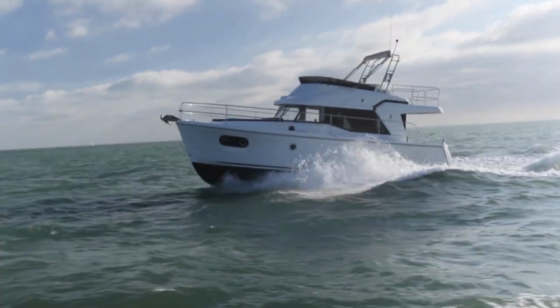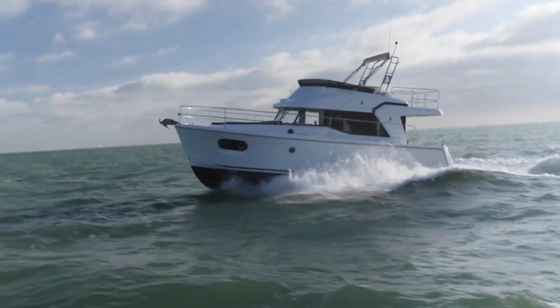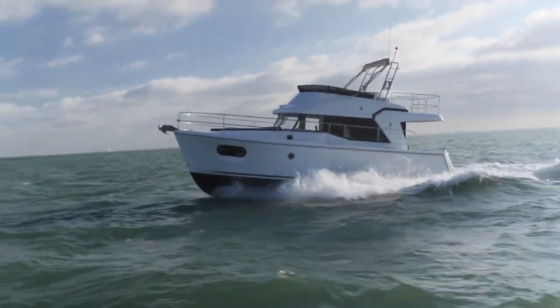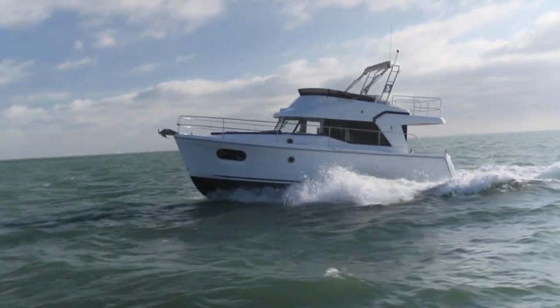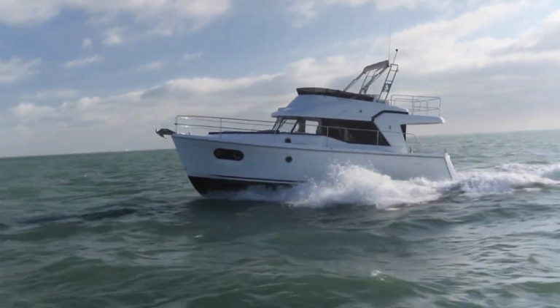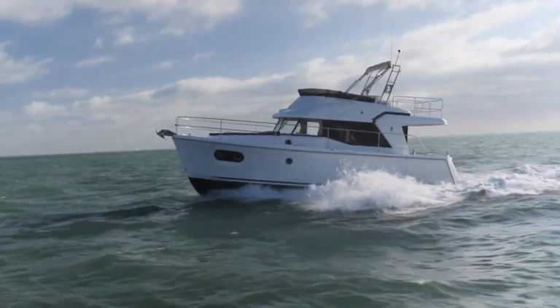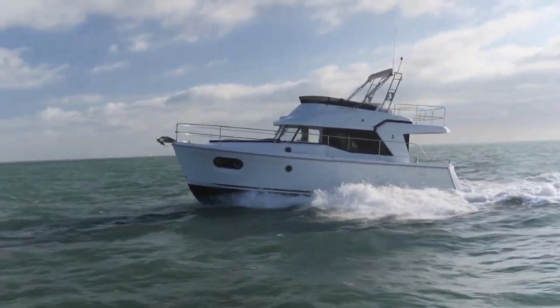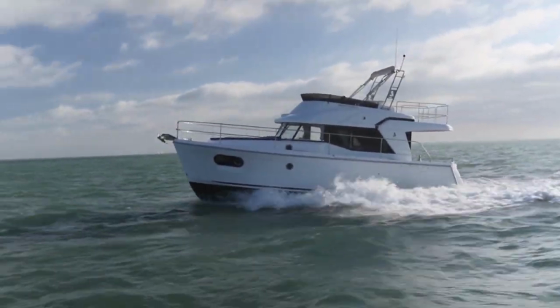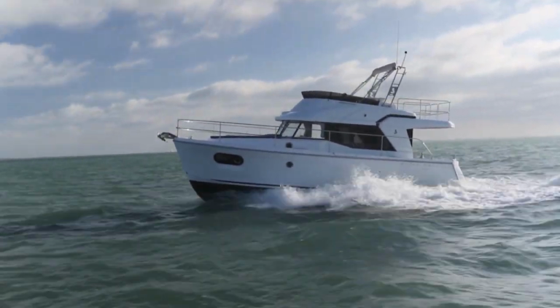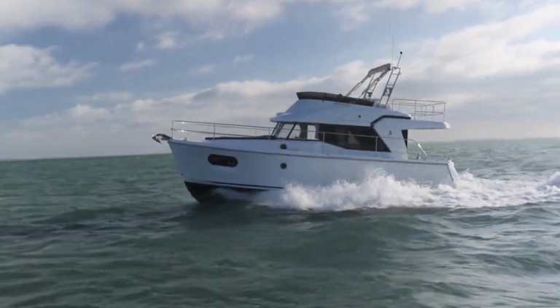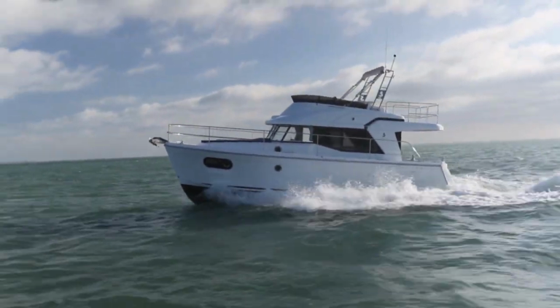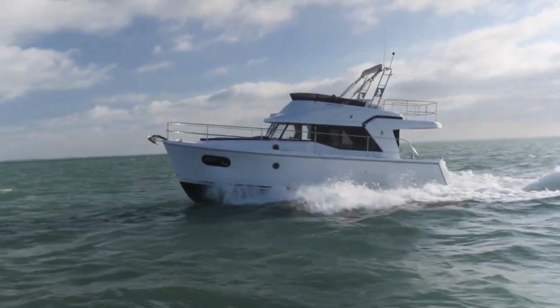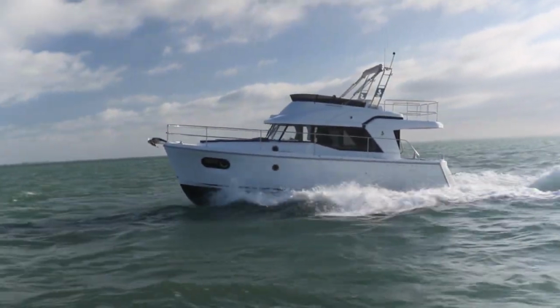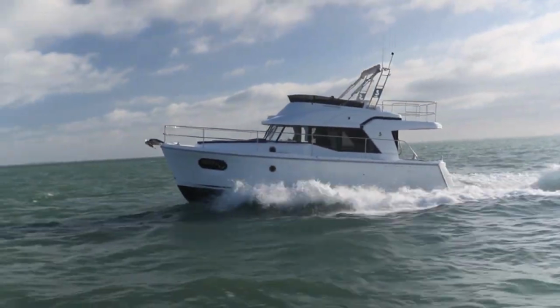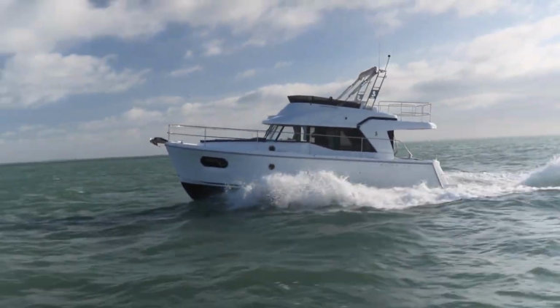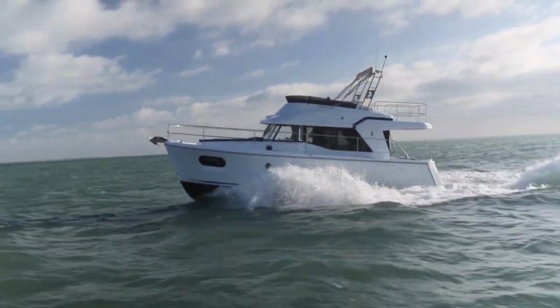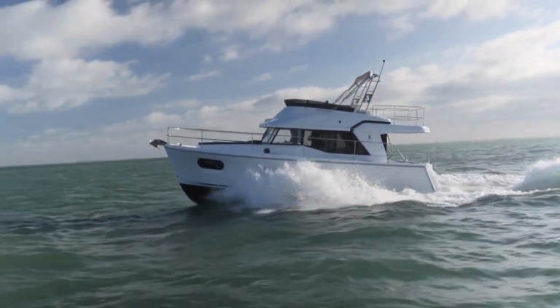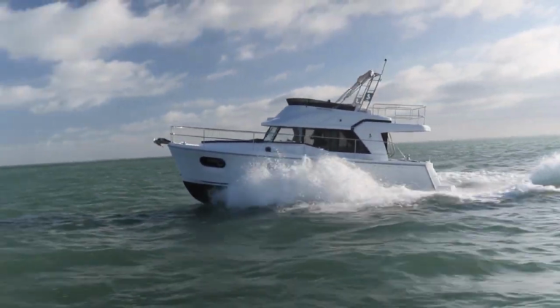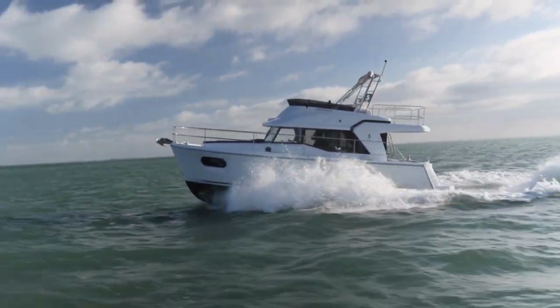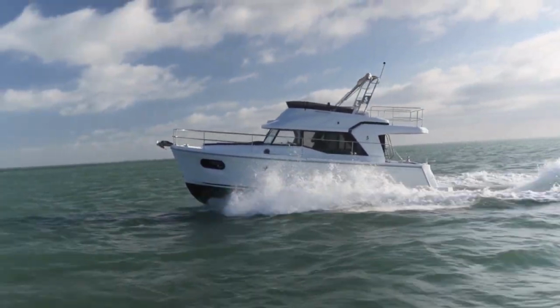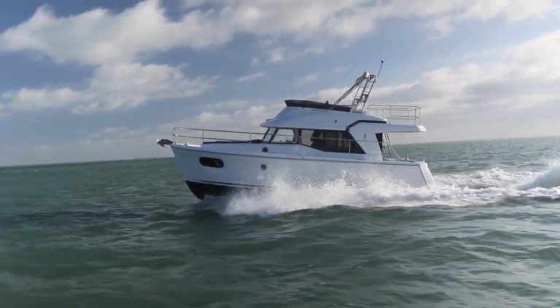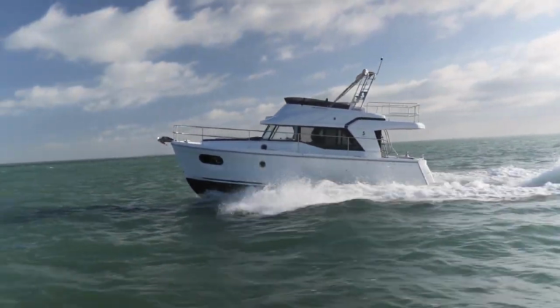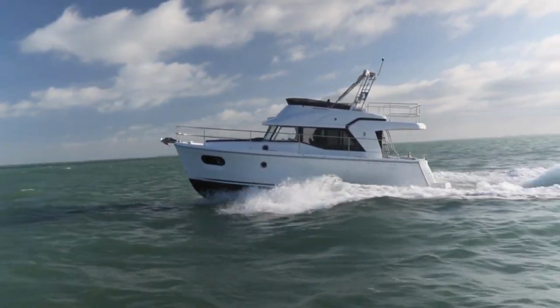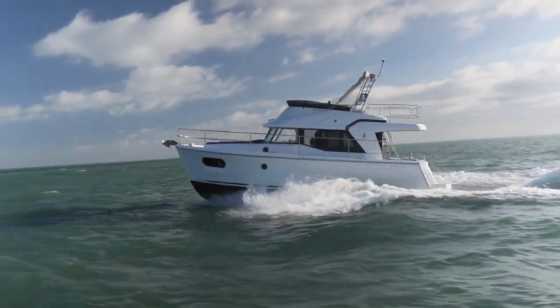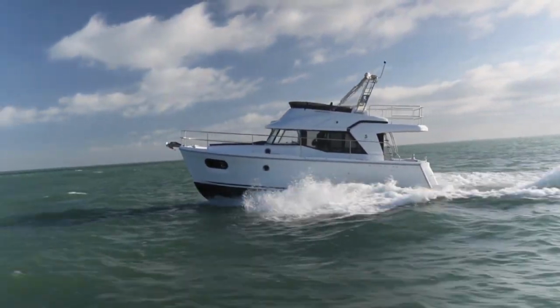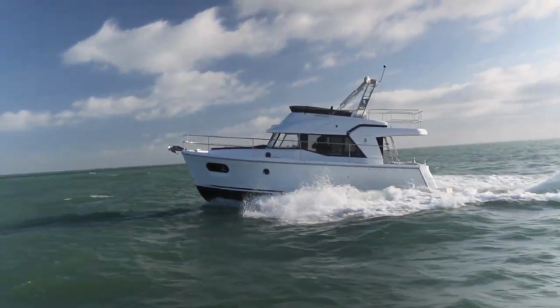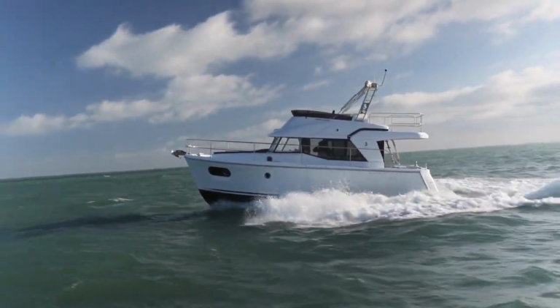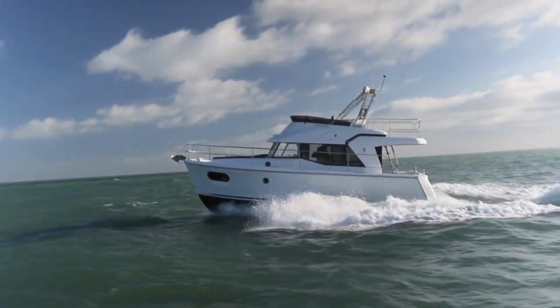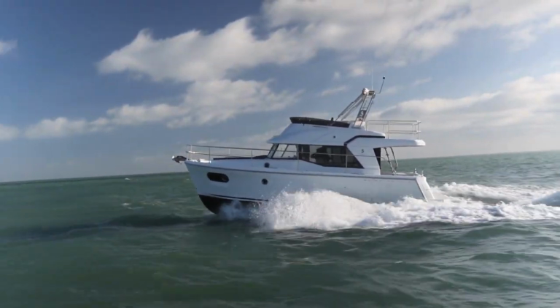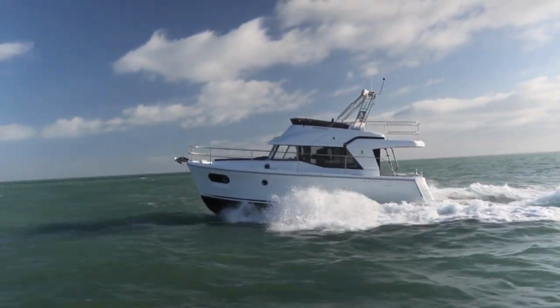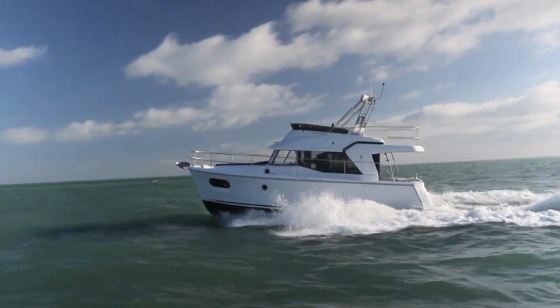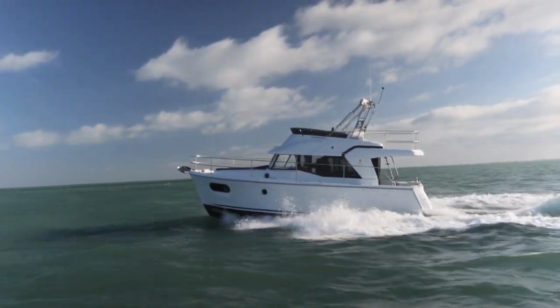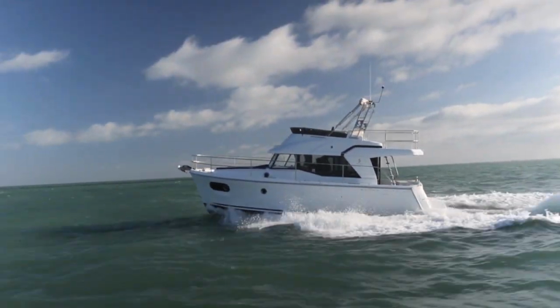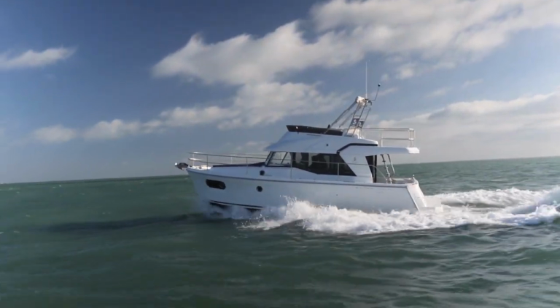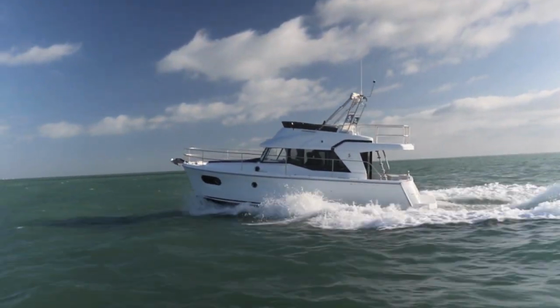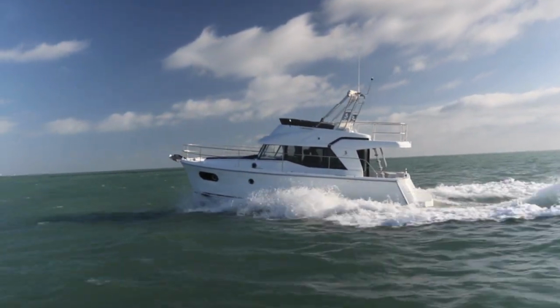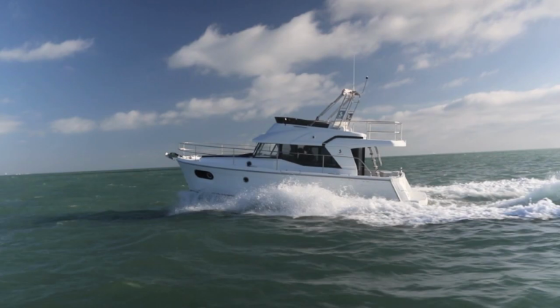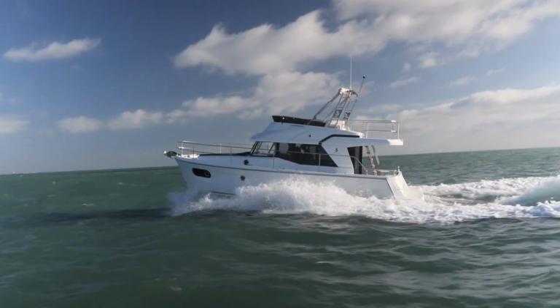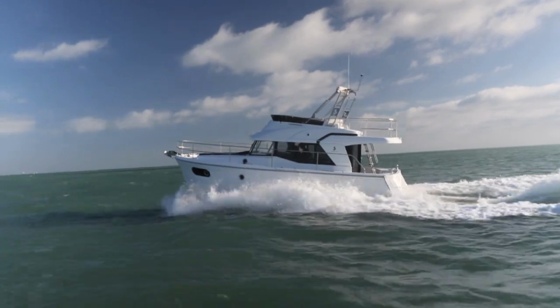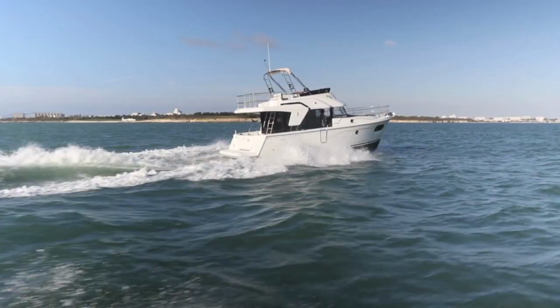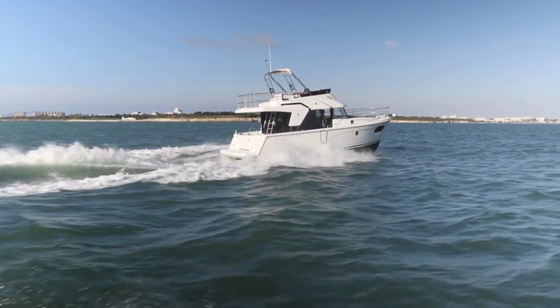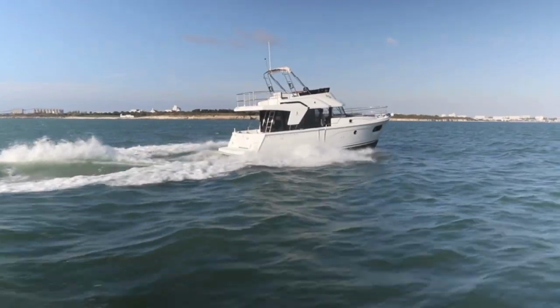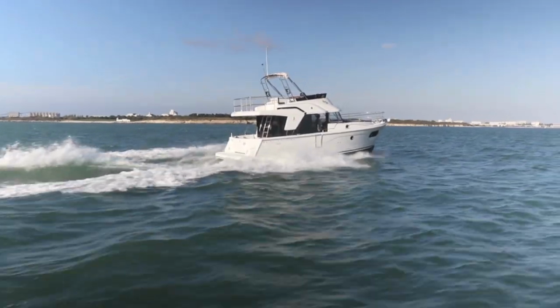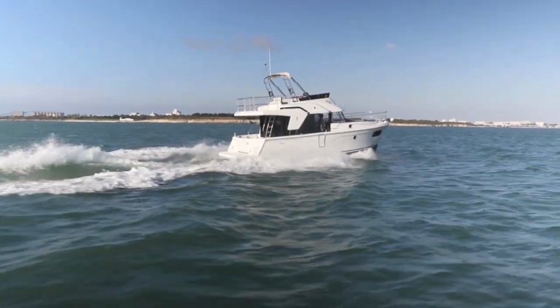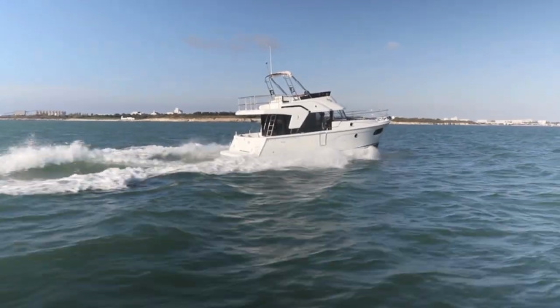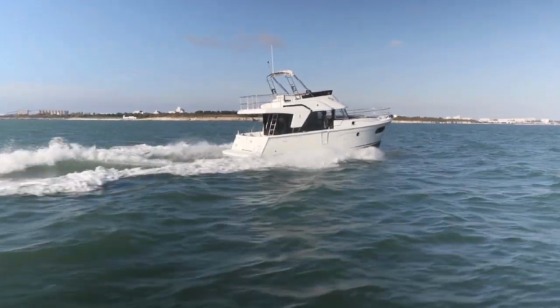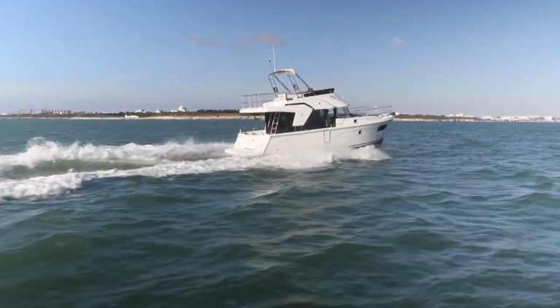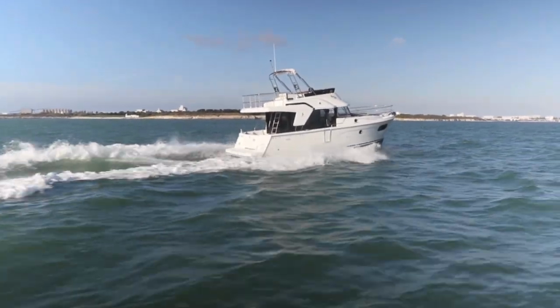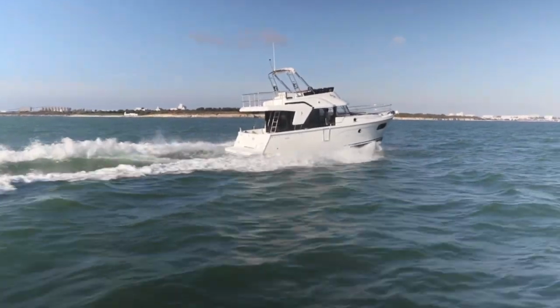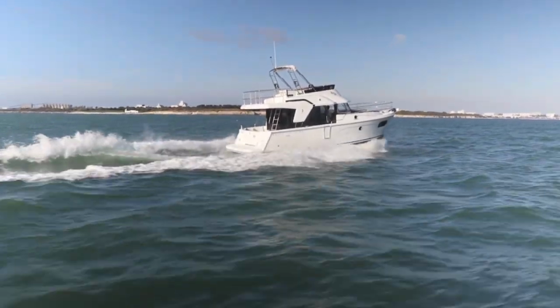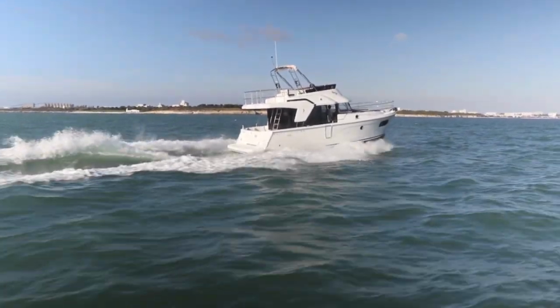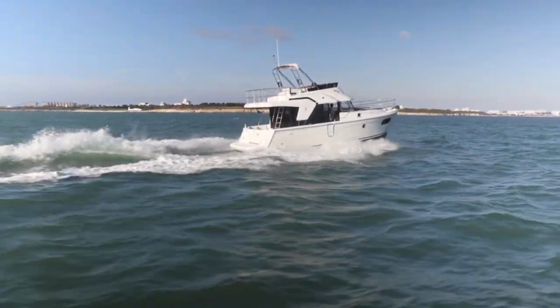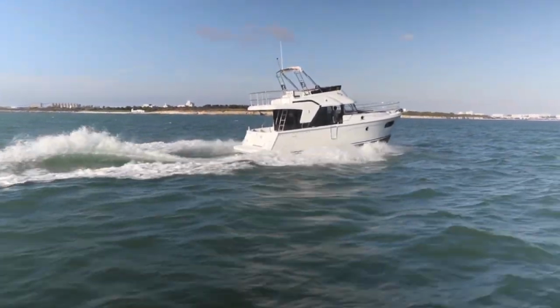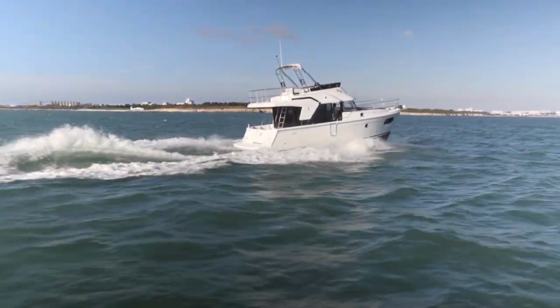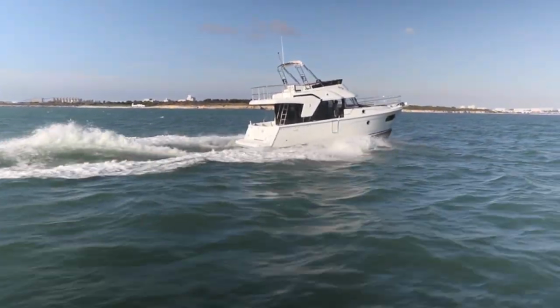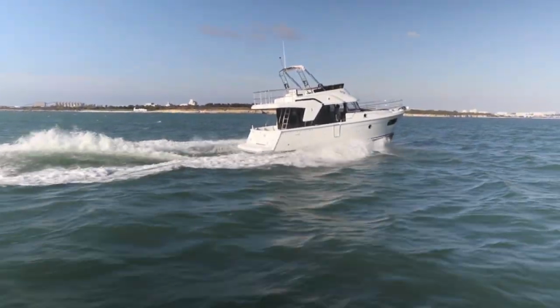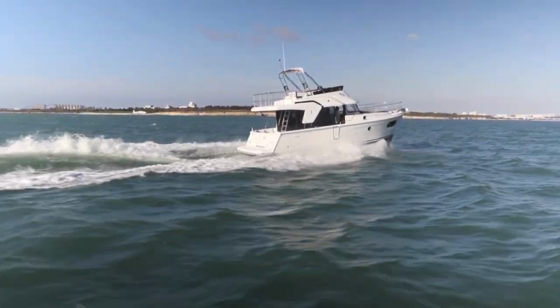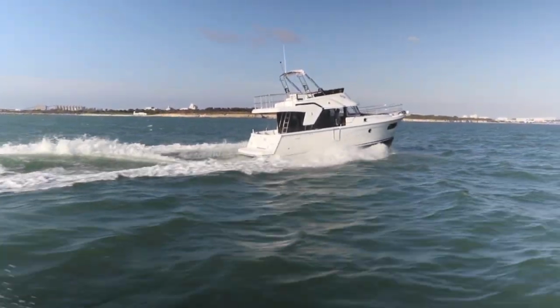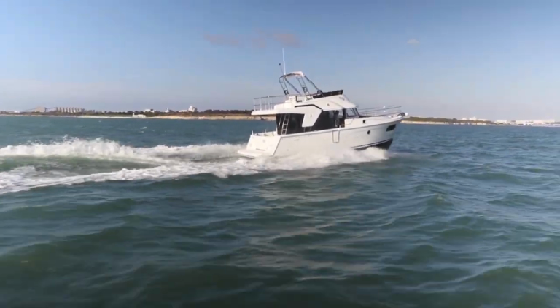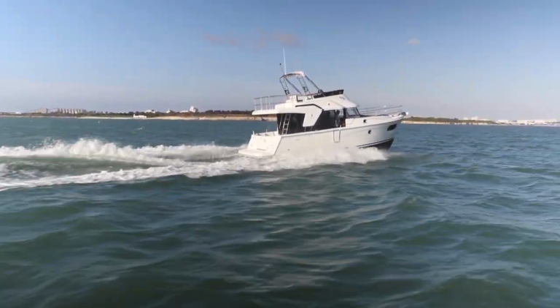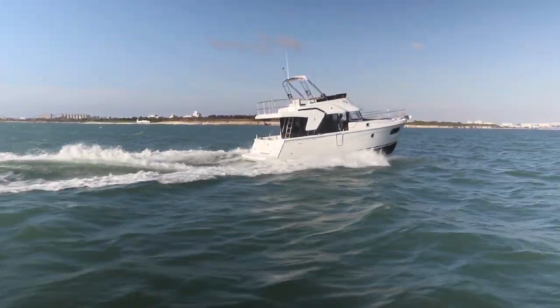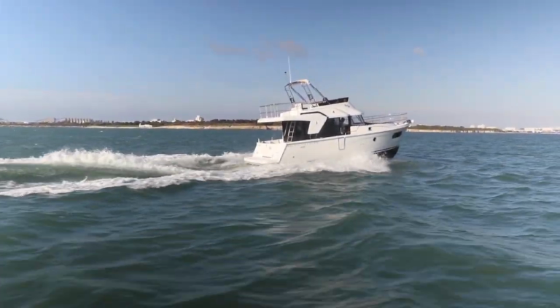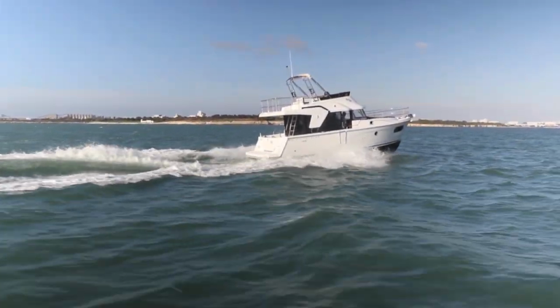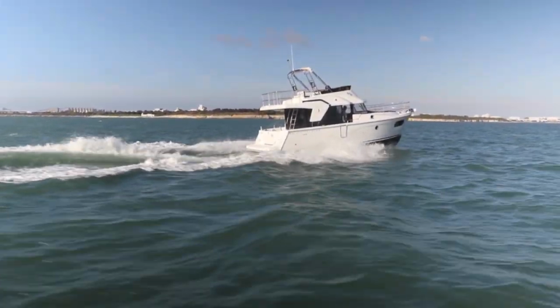As we neared La Rochelle, we upped it to the top speed of 19 knots, which somewhat helps to justify the word 'Swift' in the name Swift Trawler.